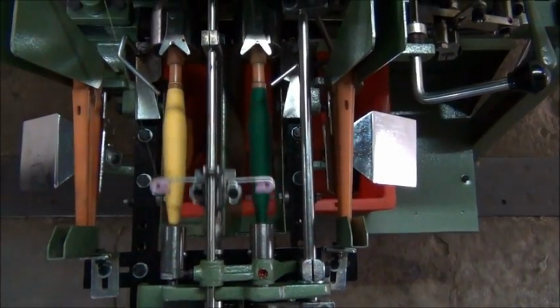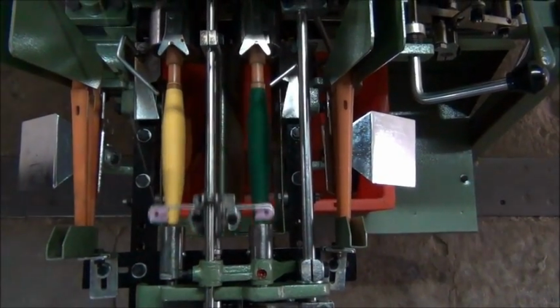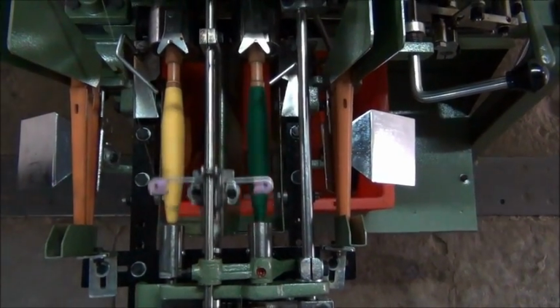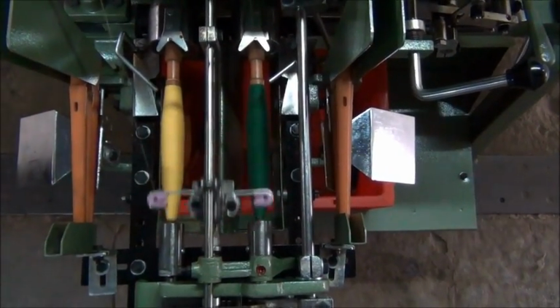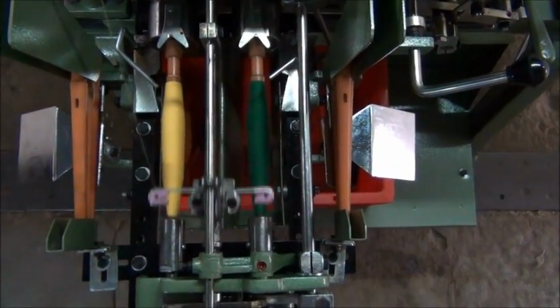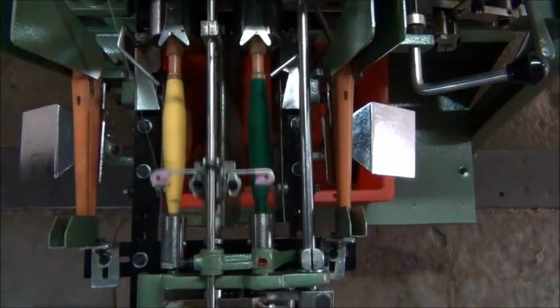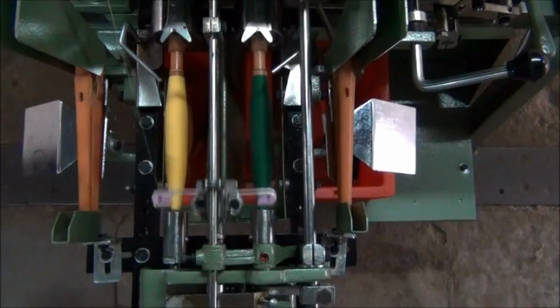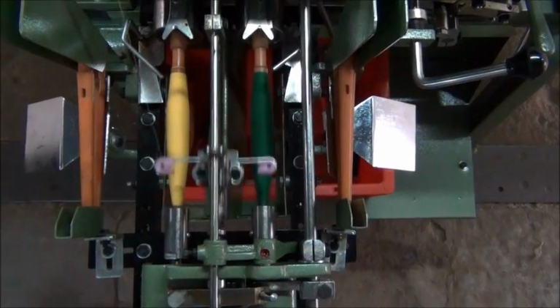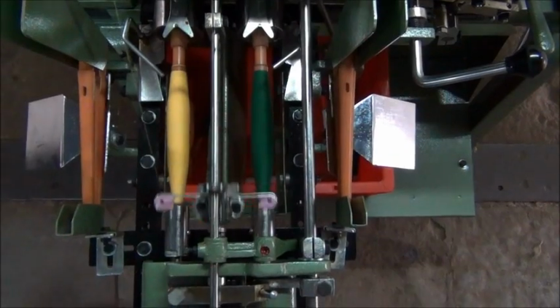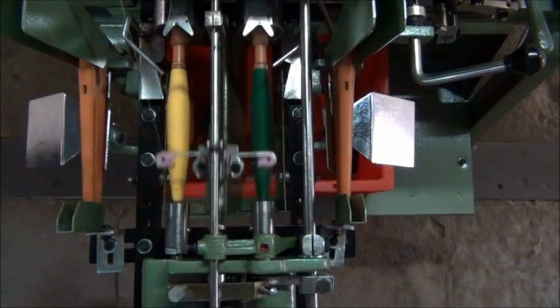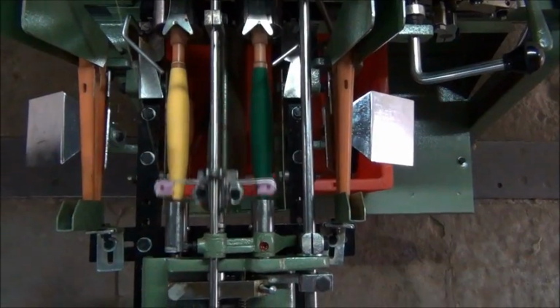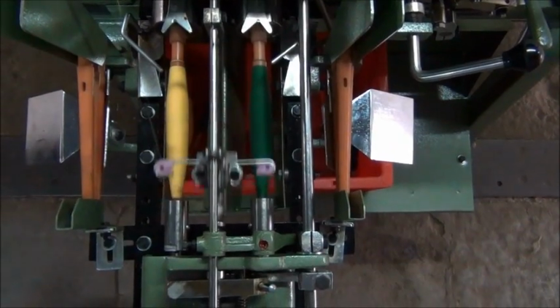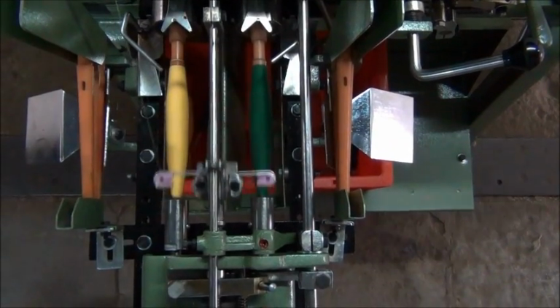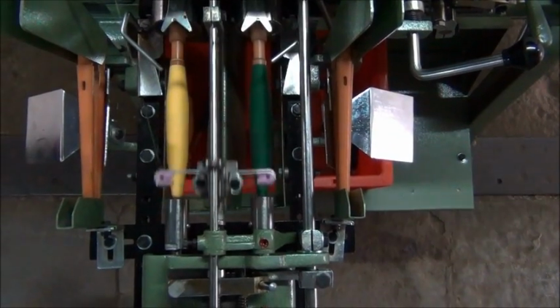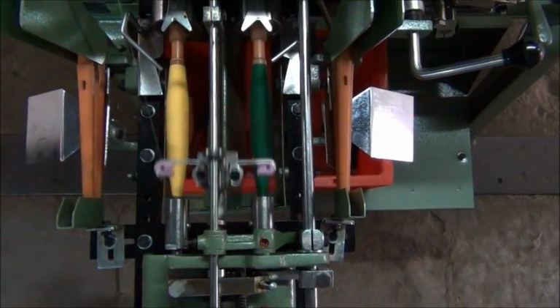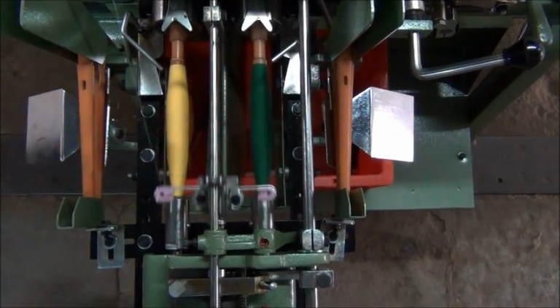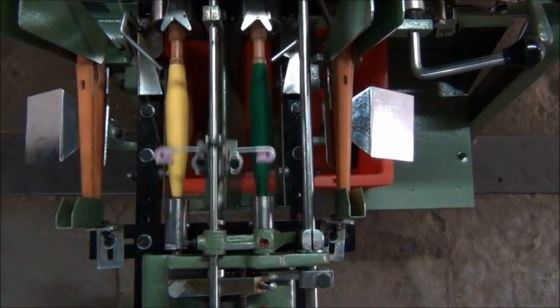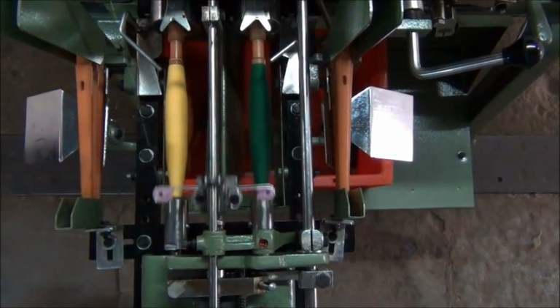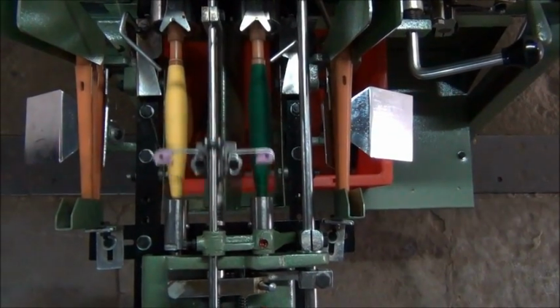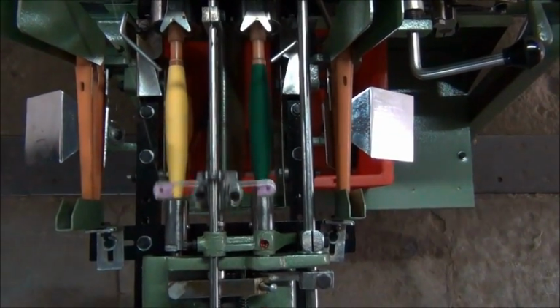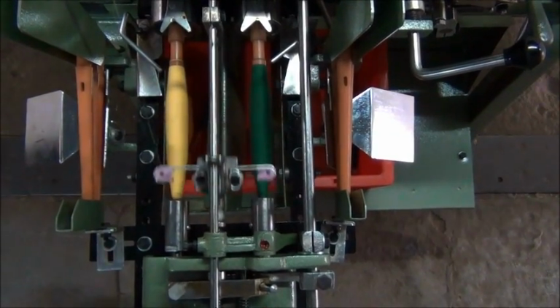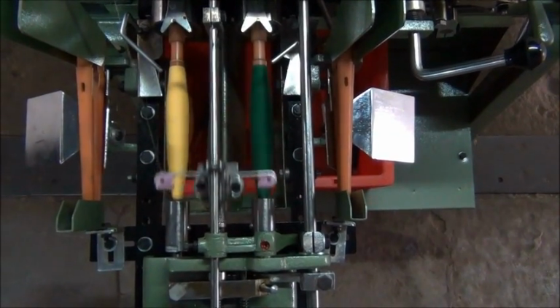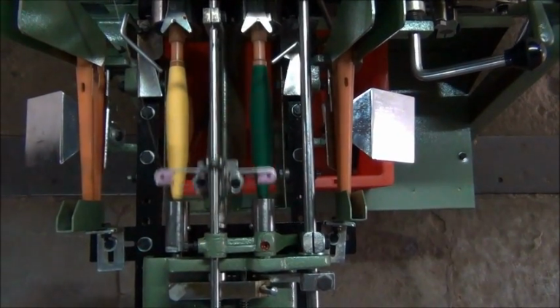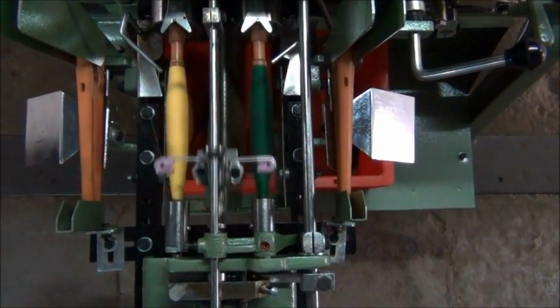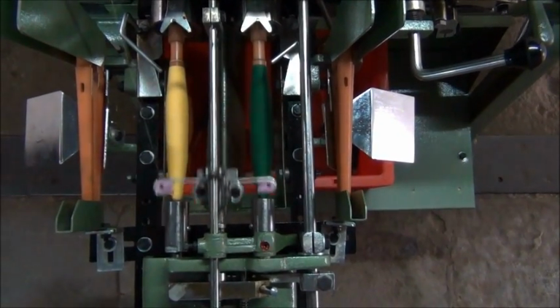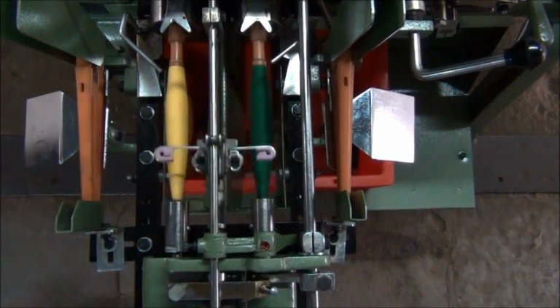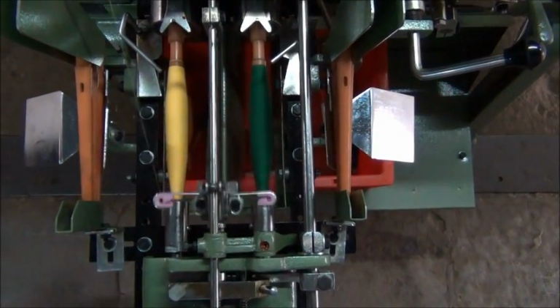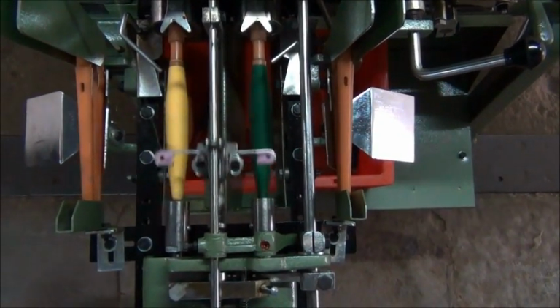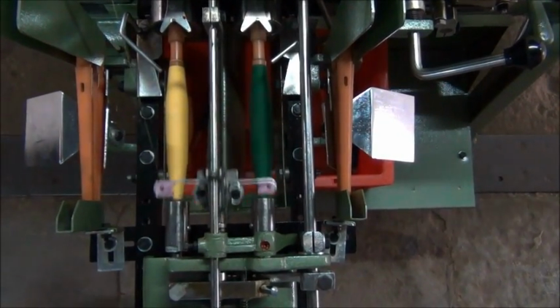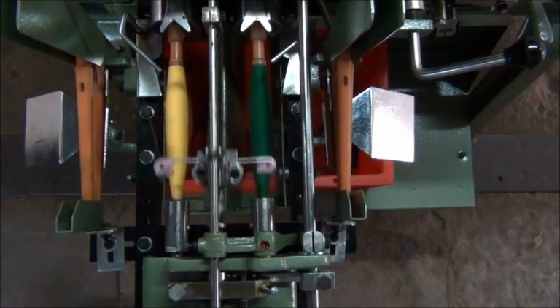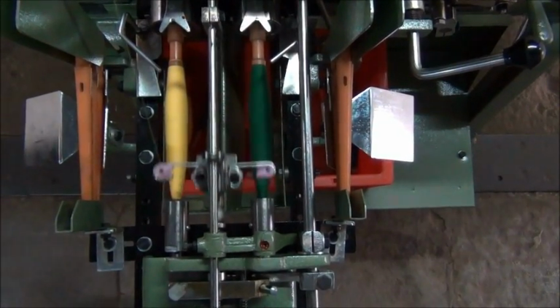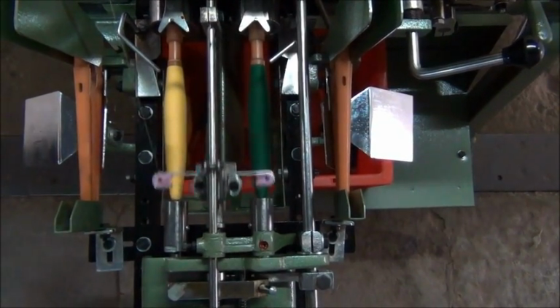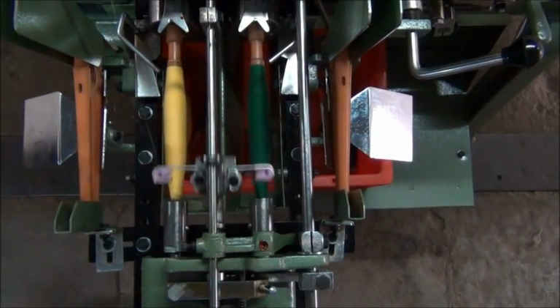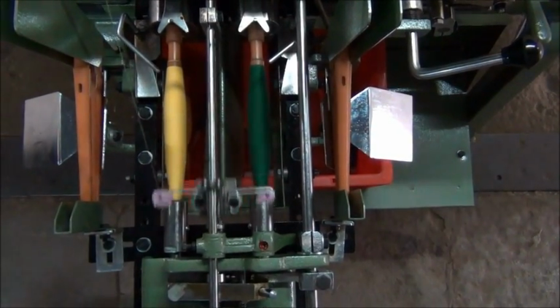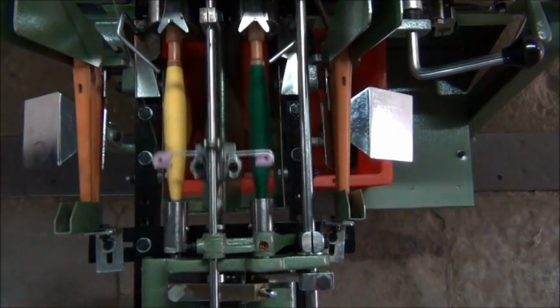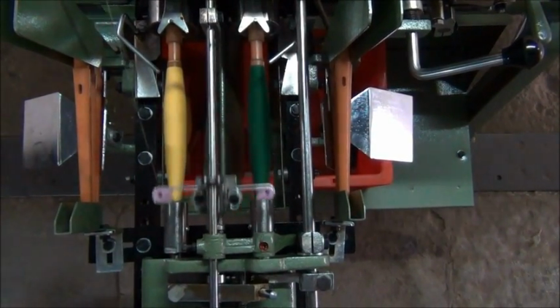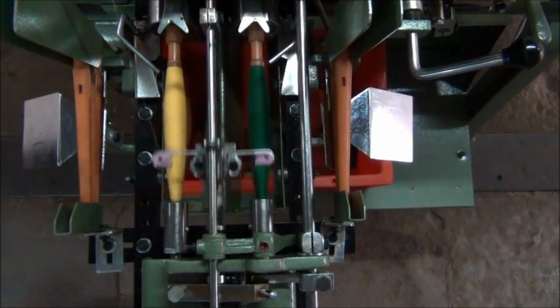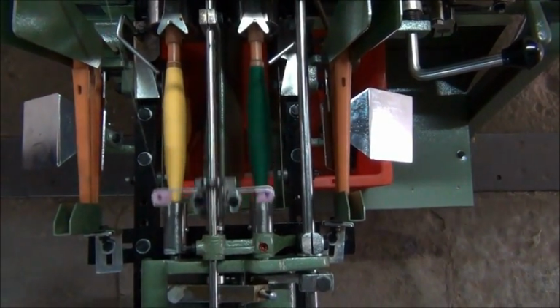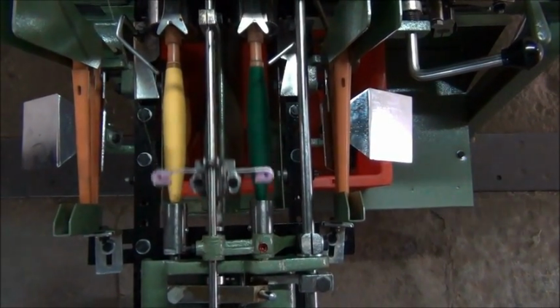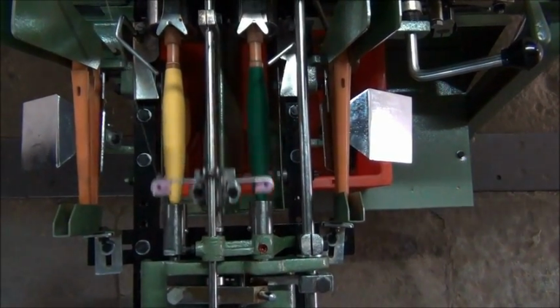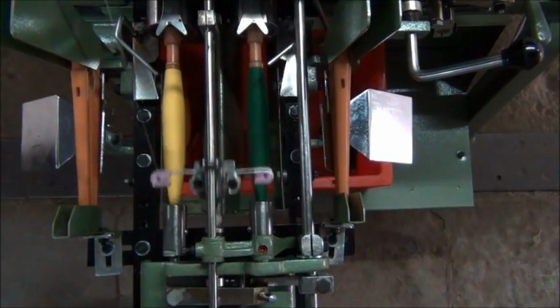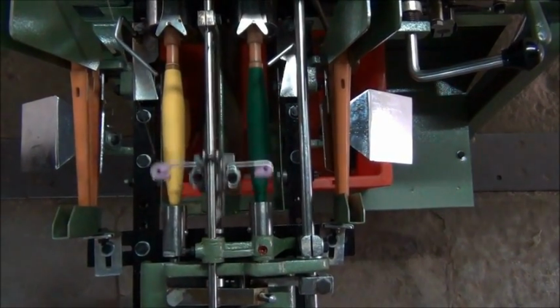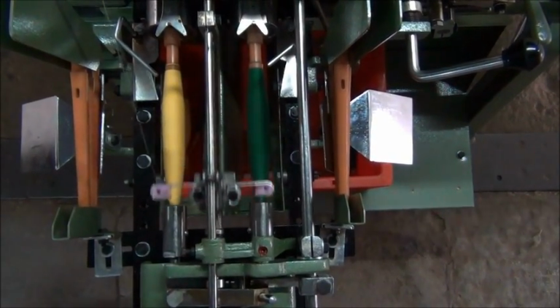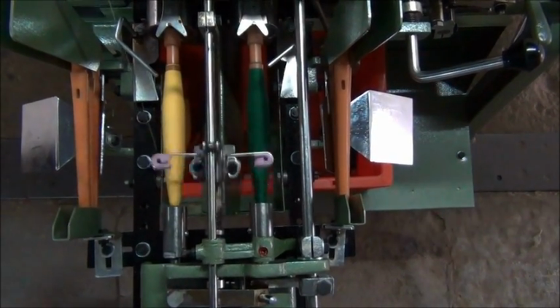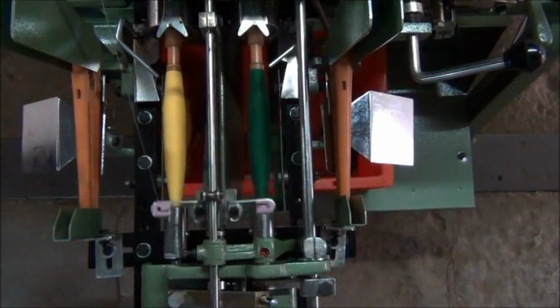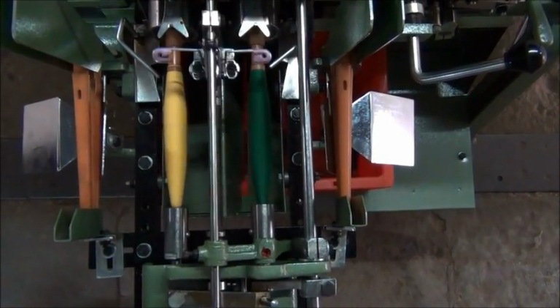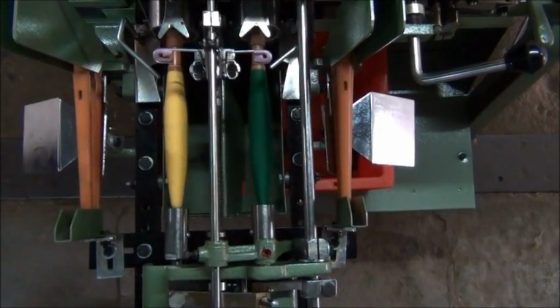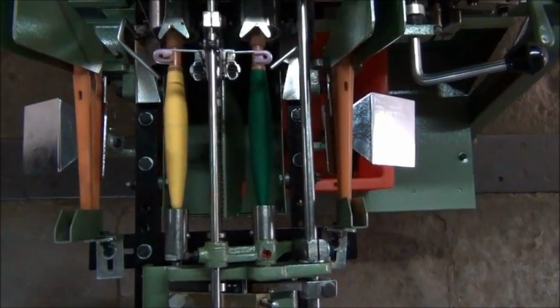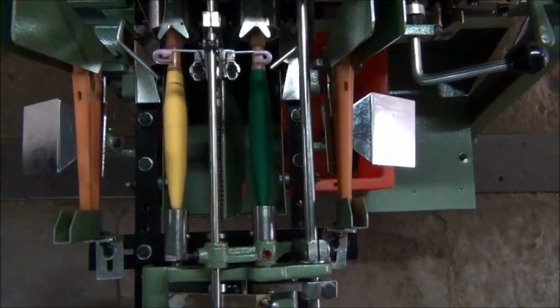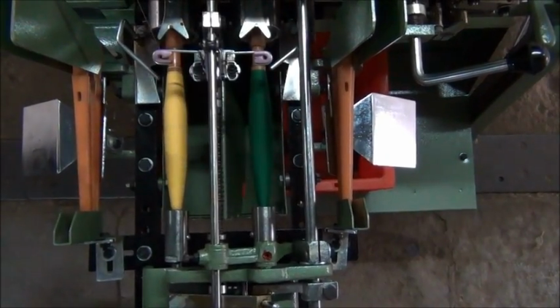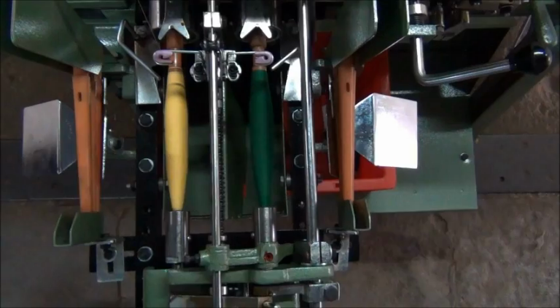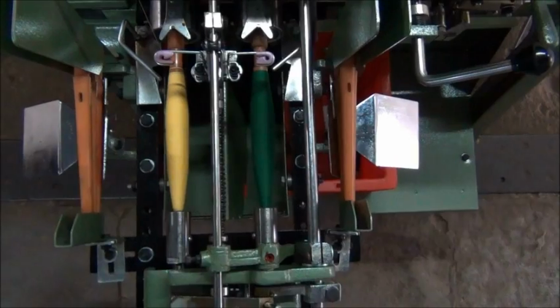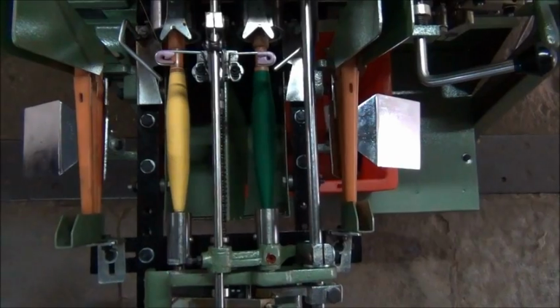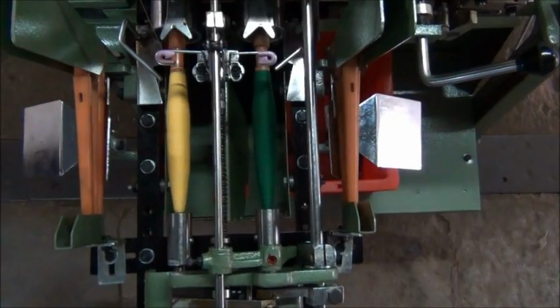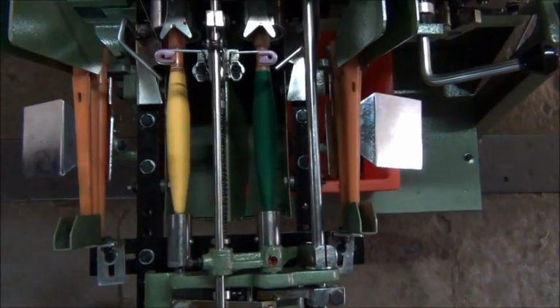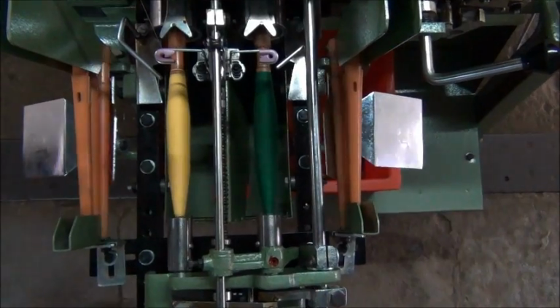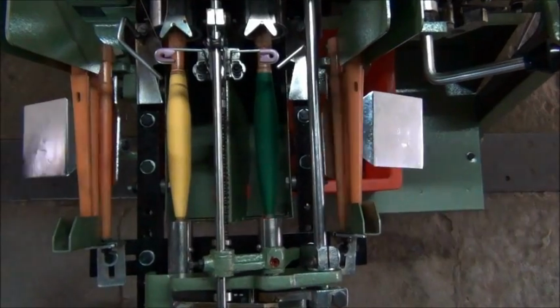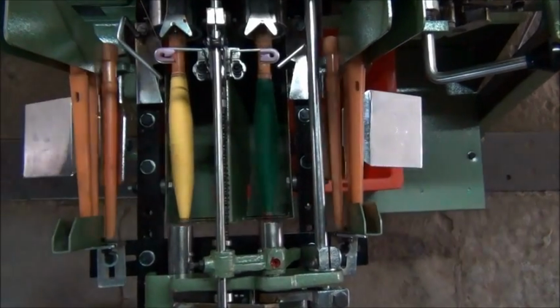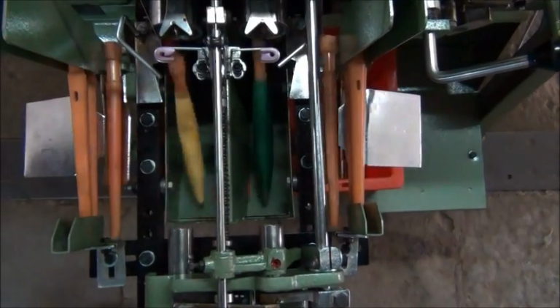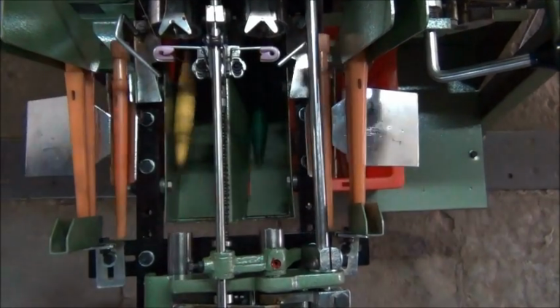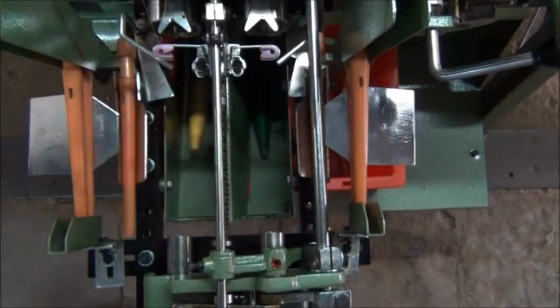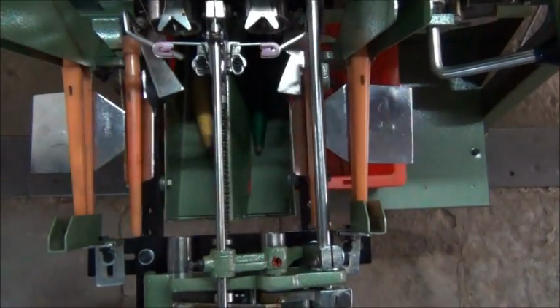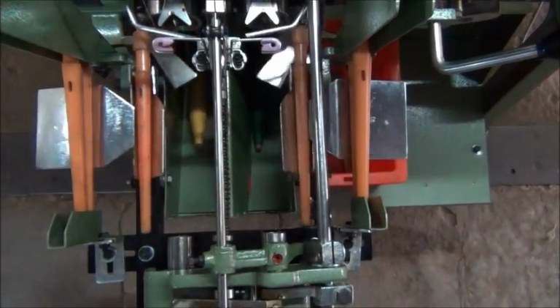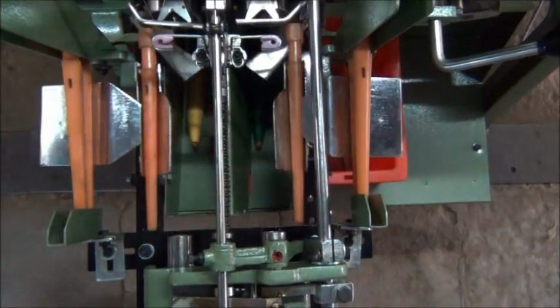Now you will see the changing of pan automatically. The empty pan is loaded and the filled pan drops into the crate.